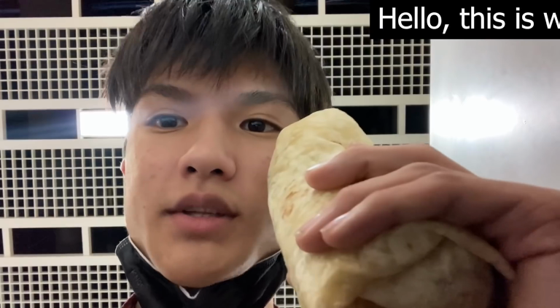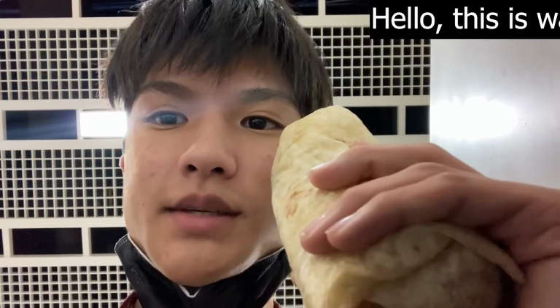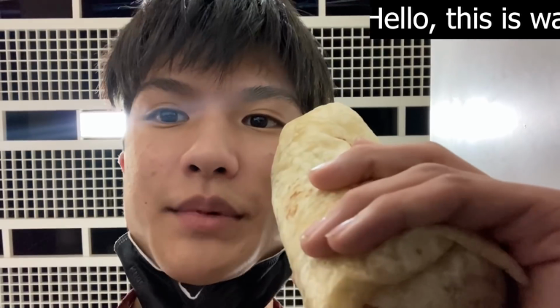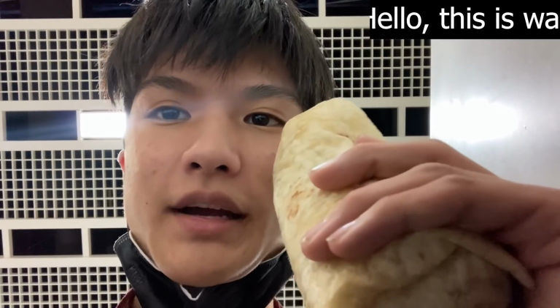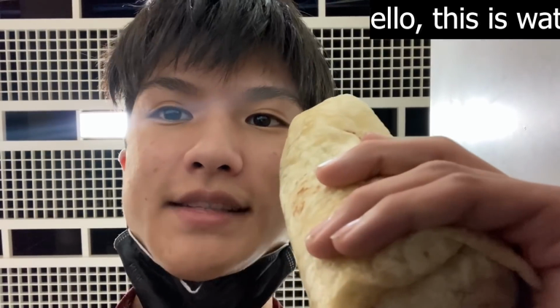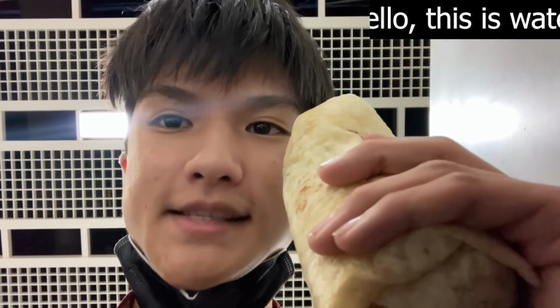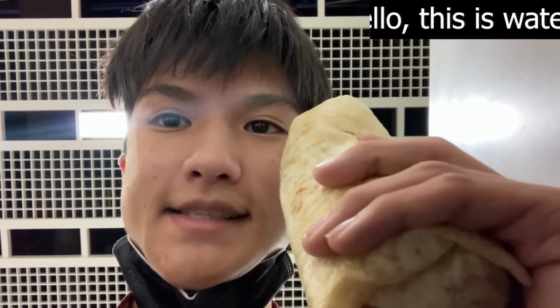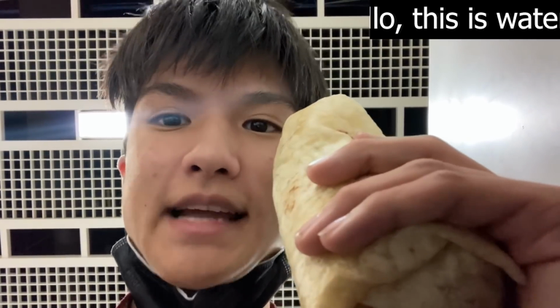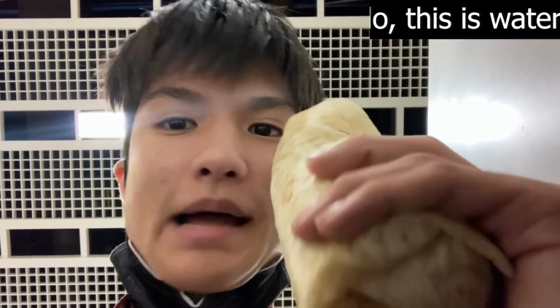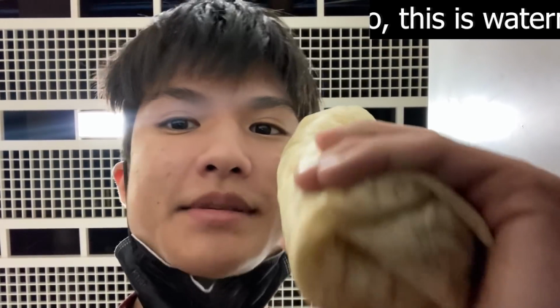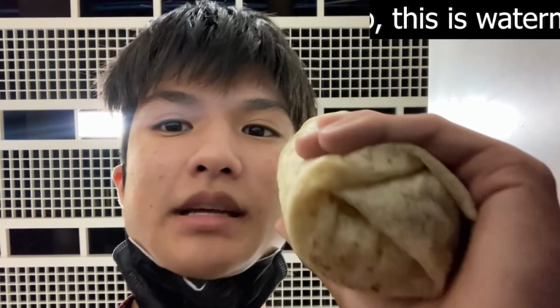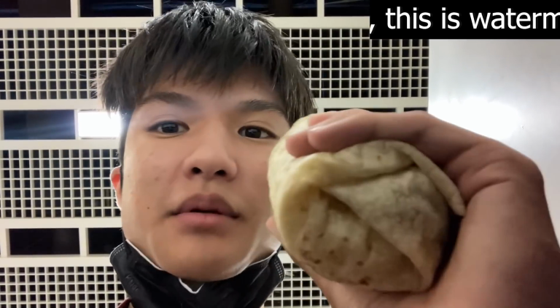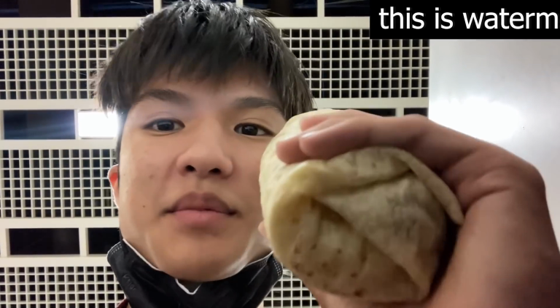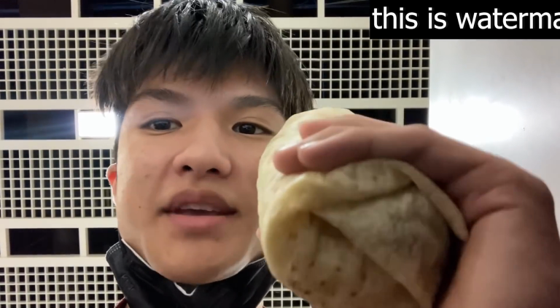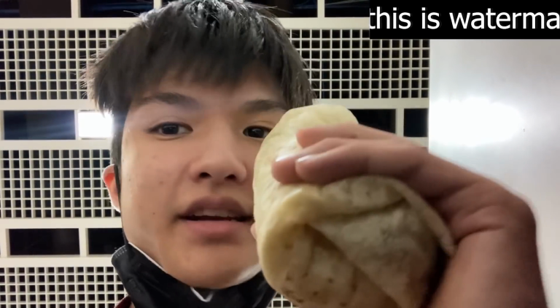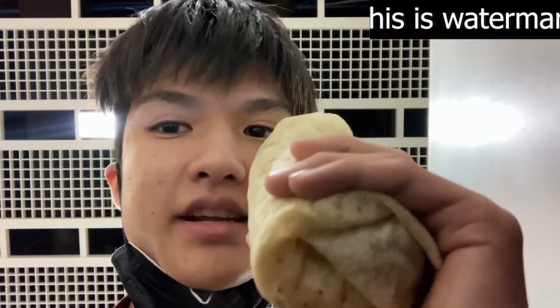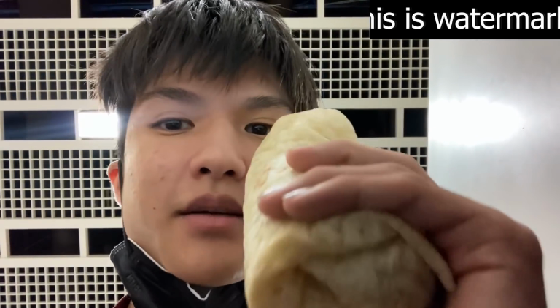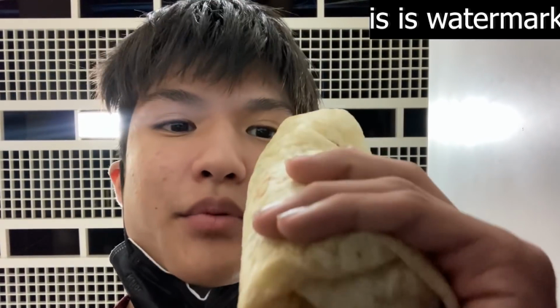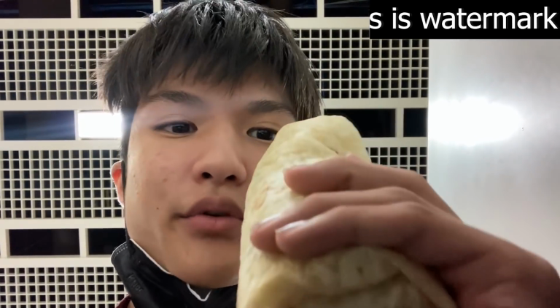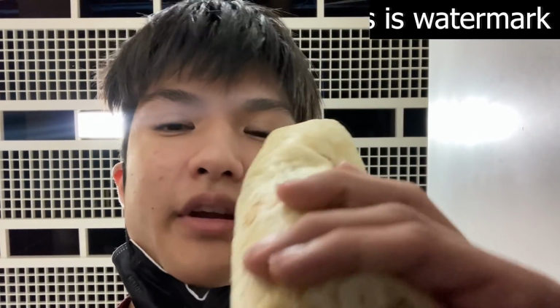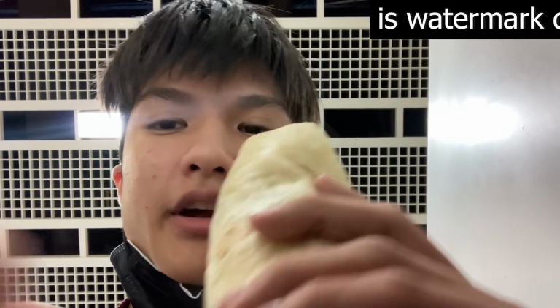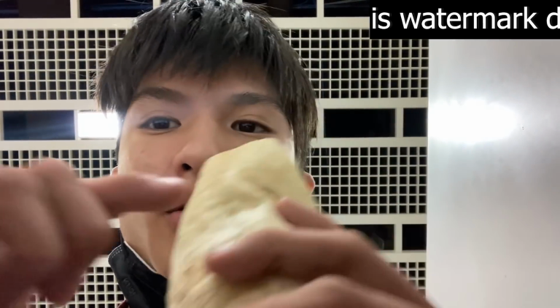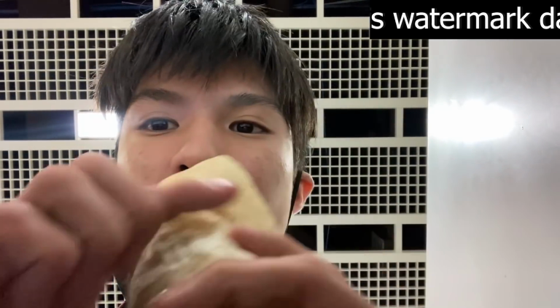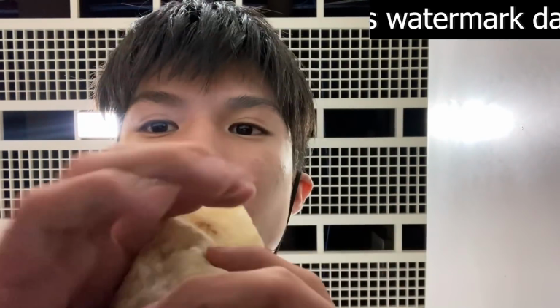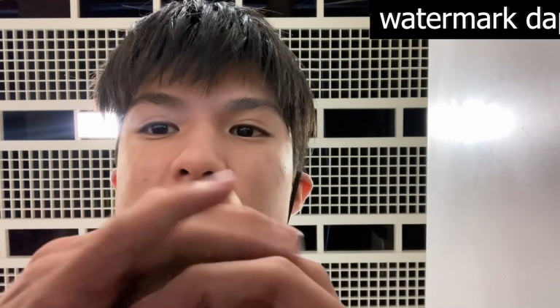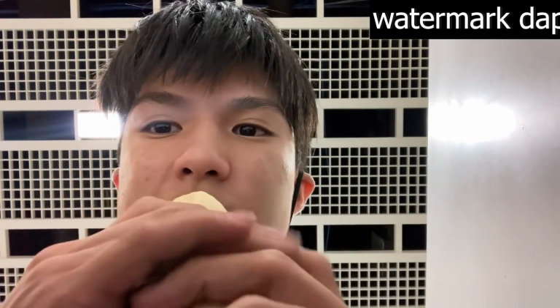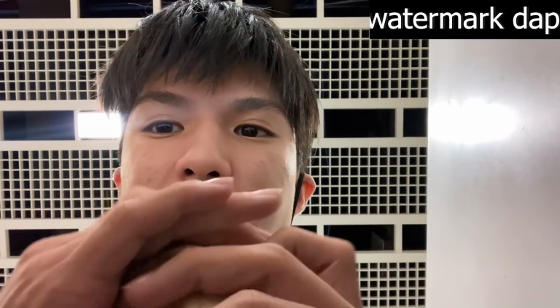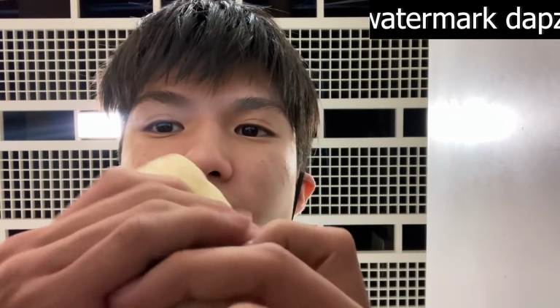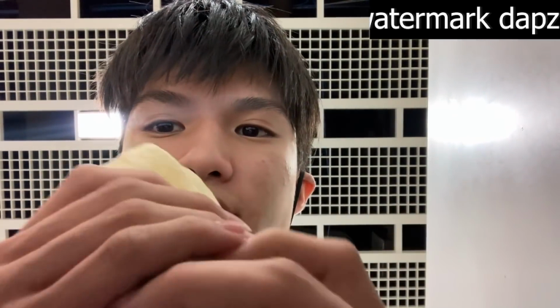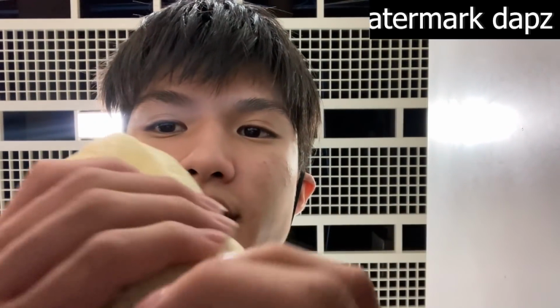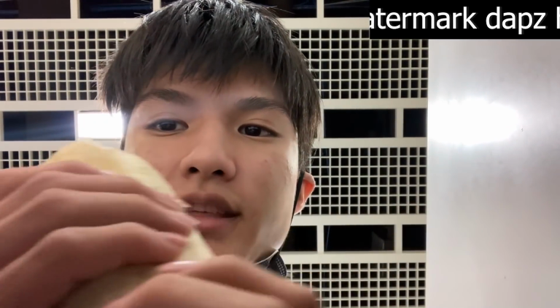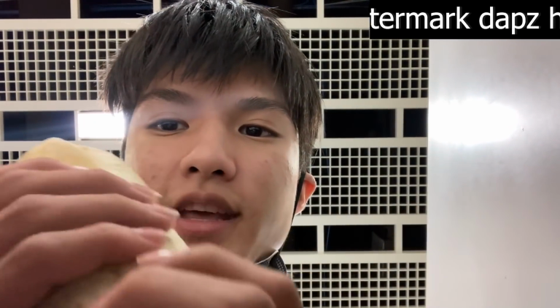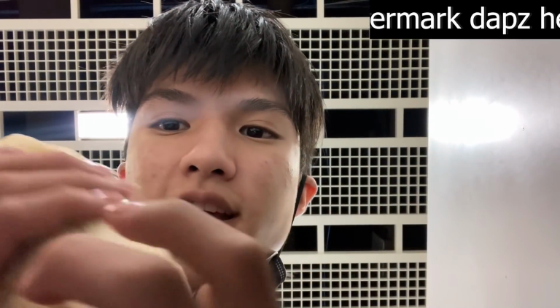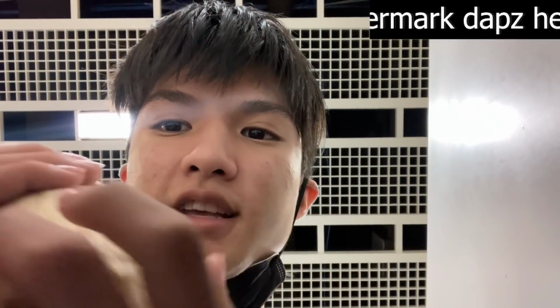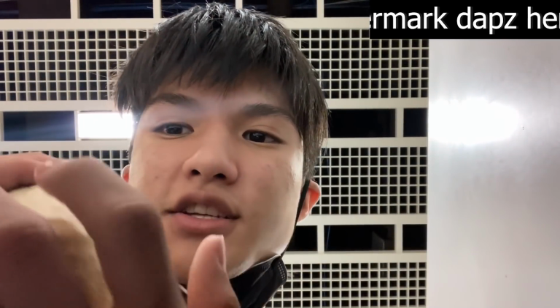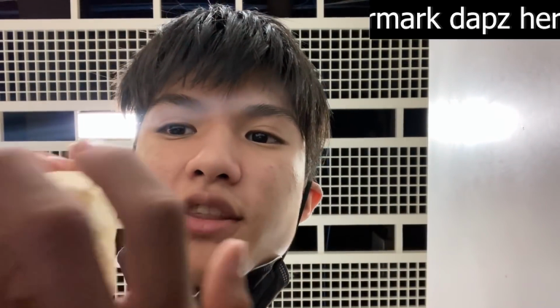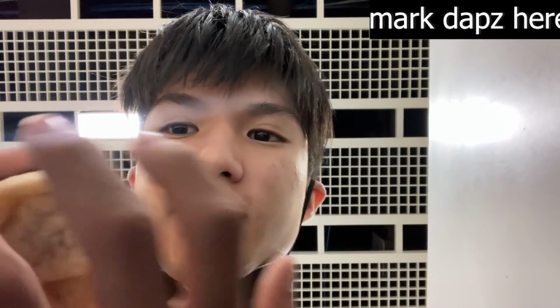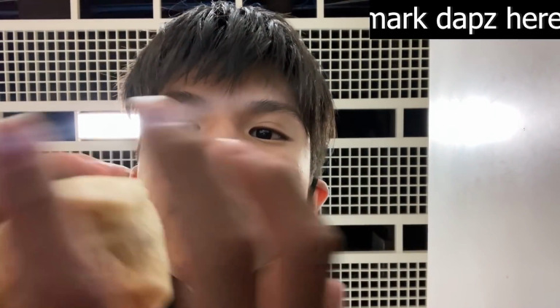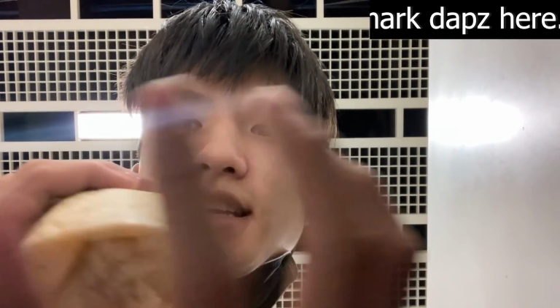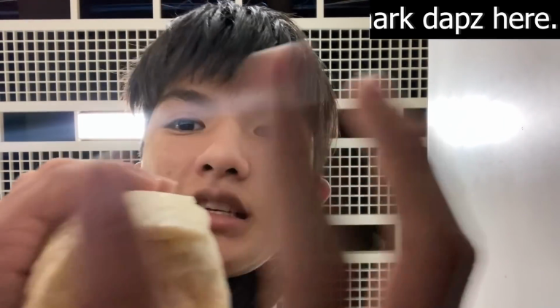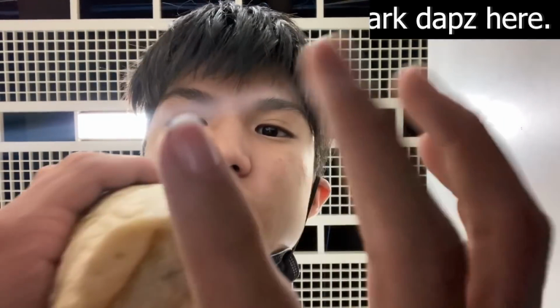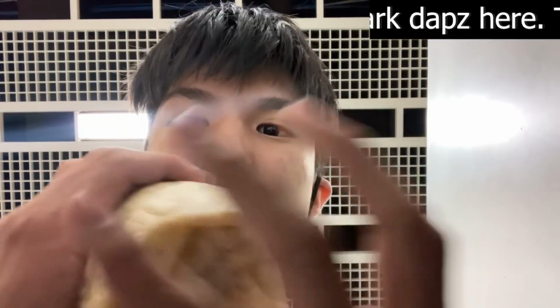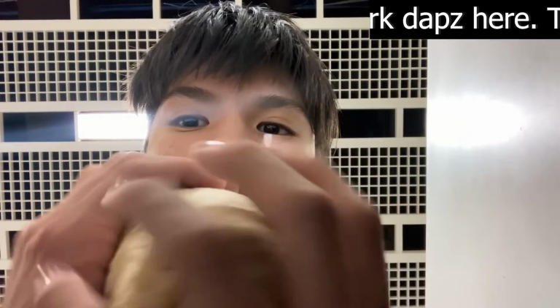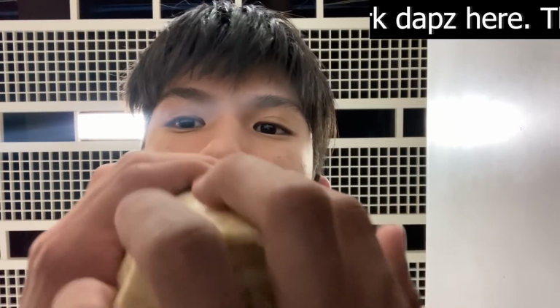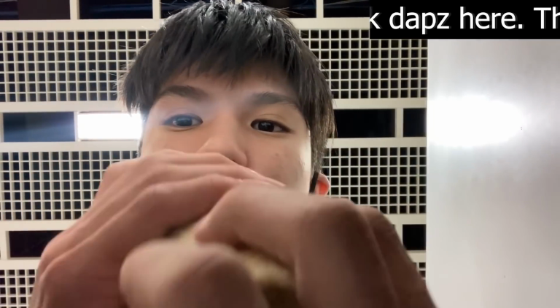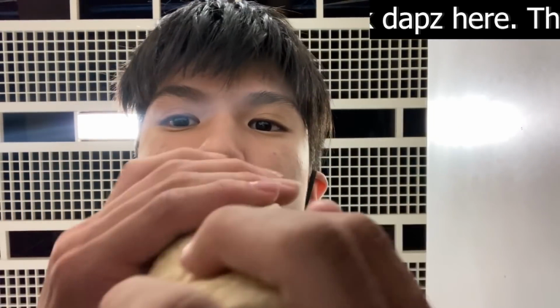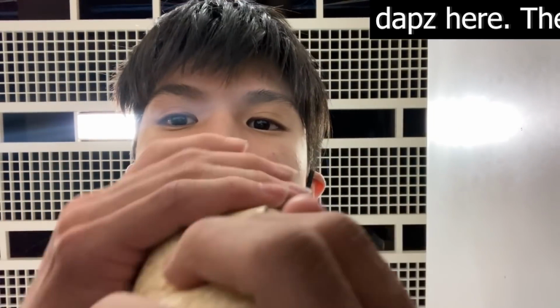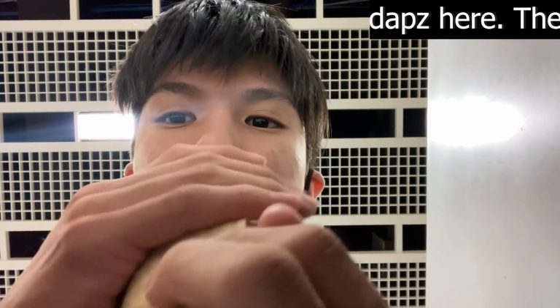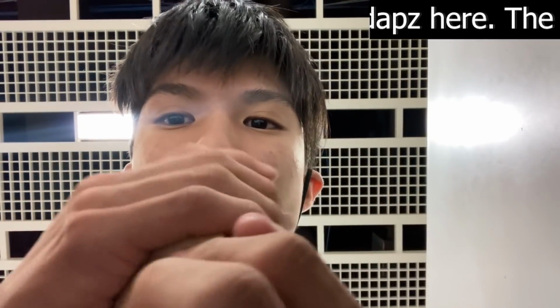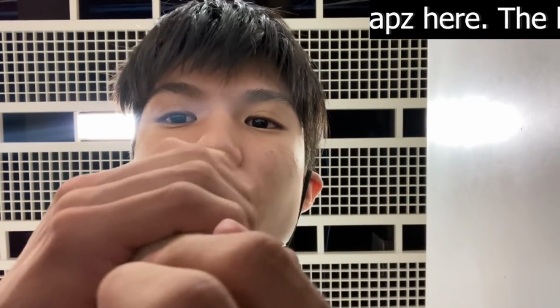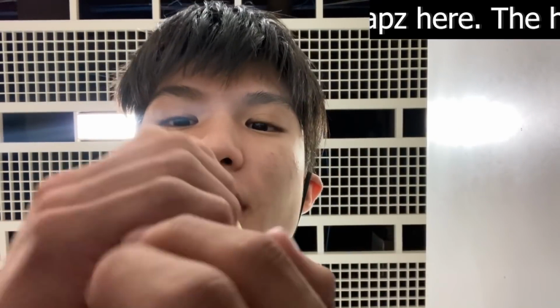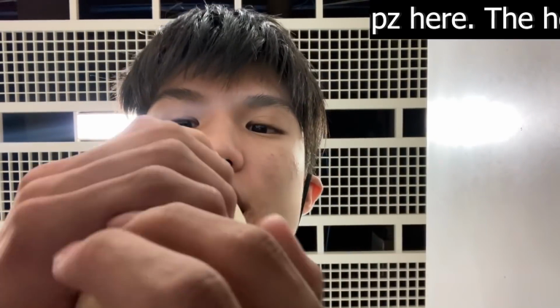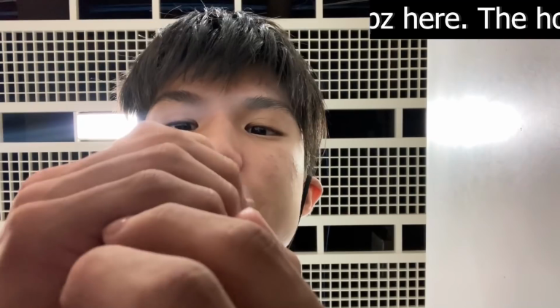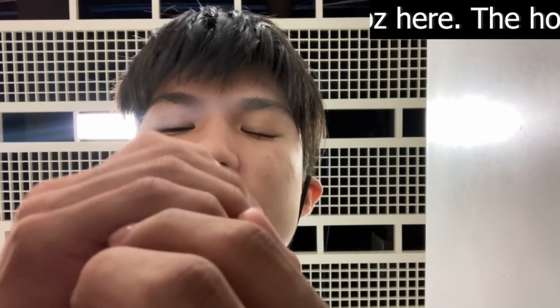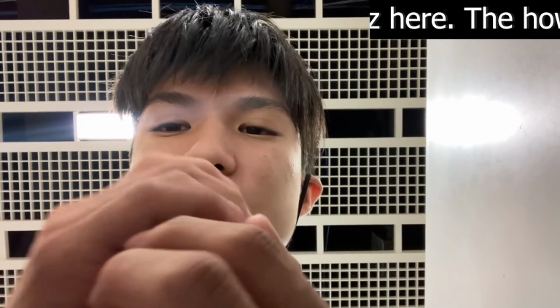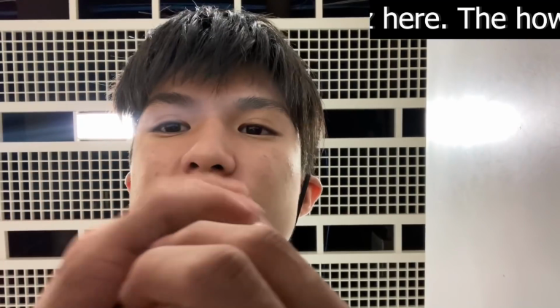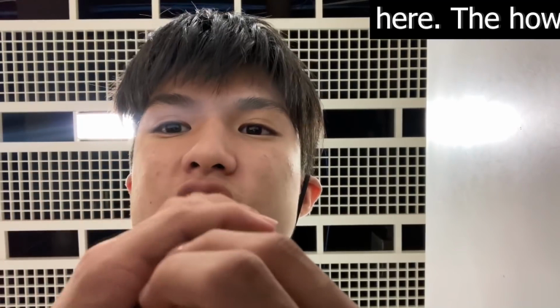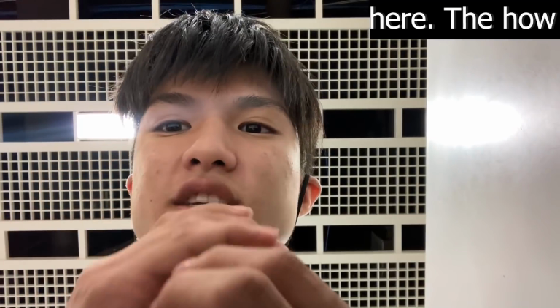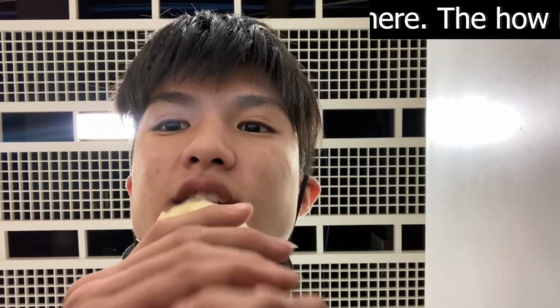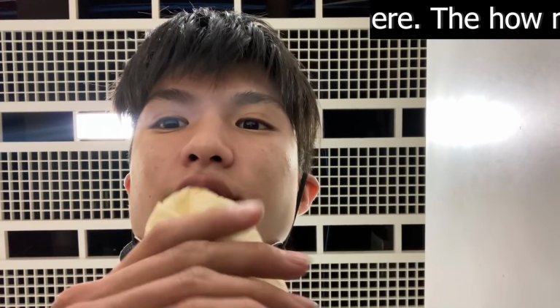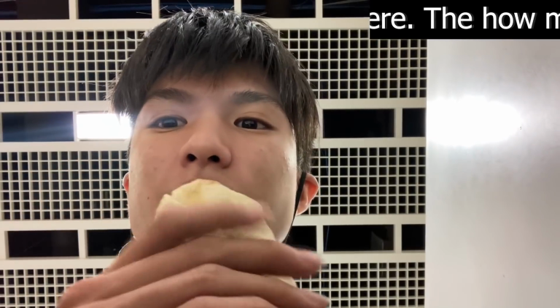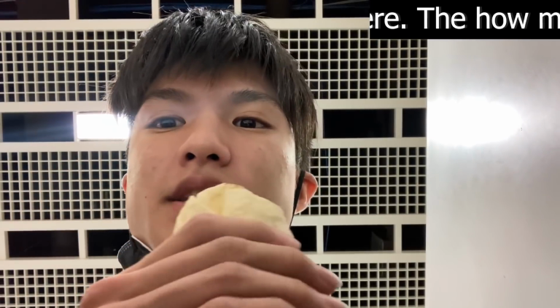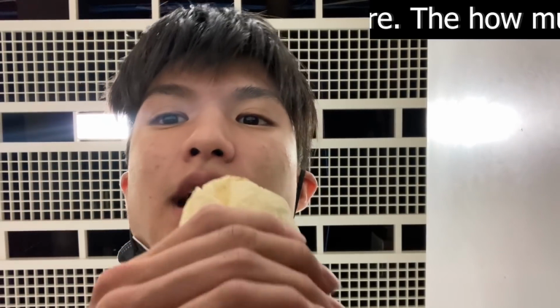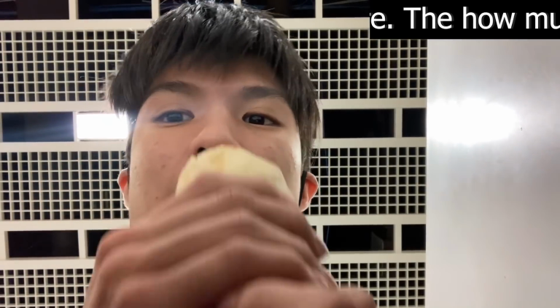What's up guys, it's Daffs. I'm gonna be eating a burrito without spilling anything. The key is you grab it by the bottom and you're just eating the top.